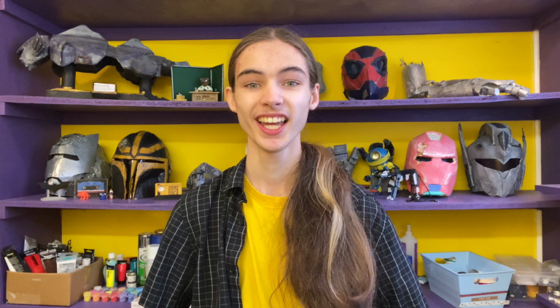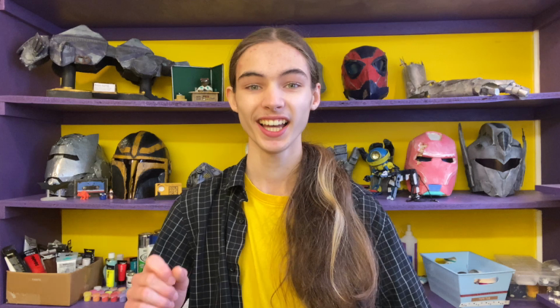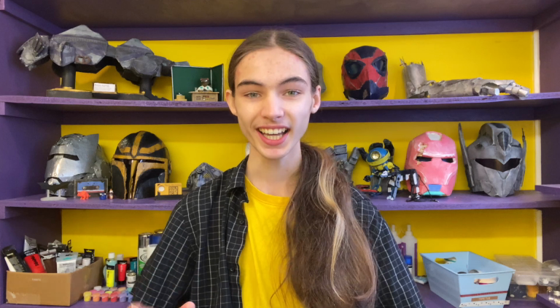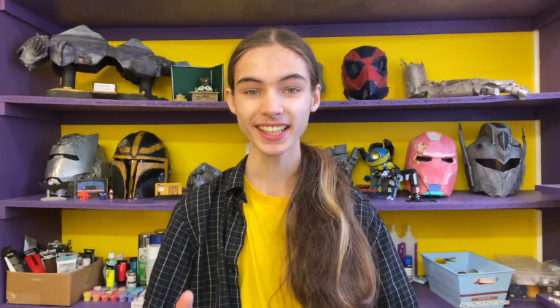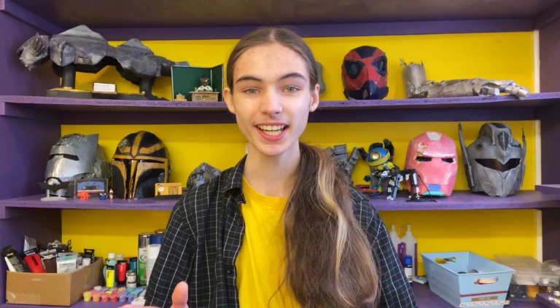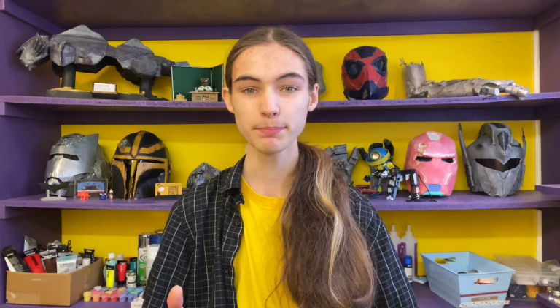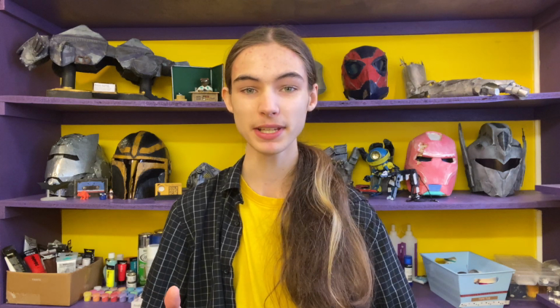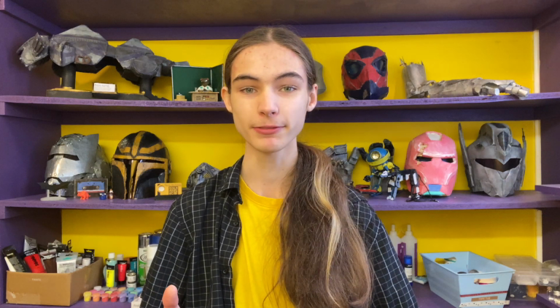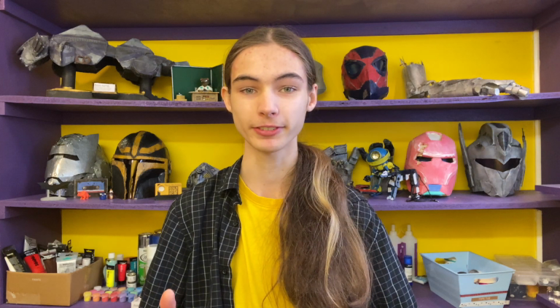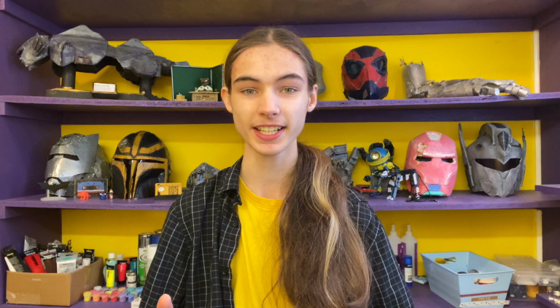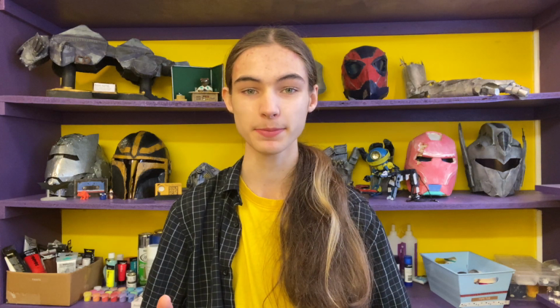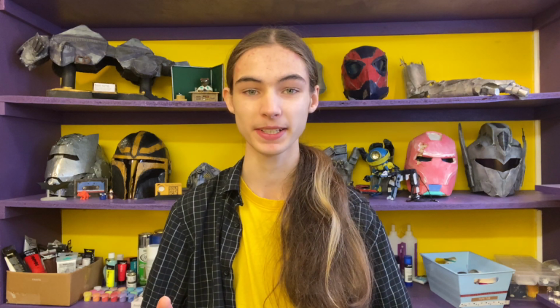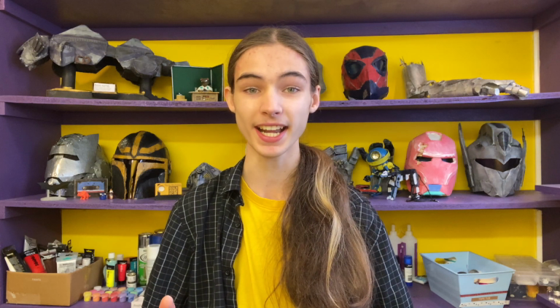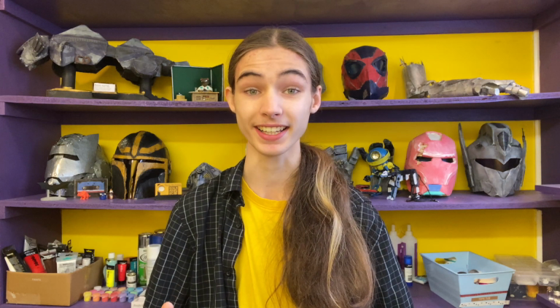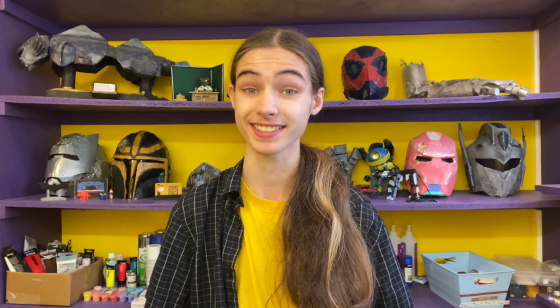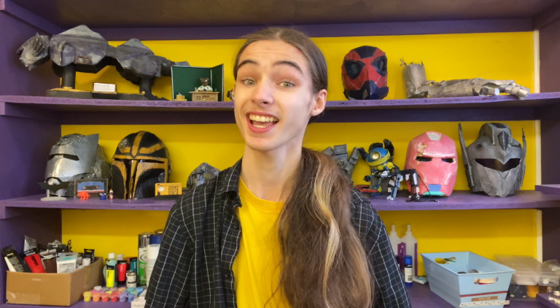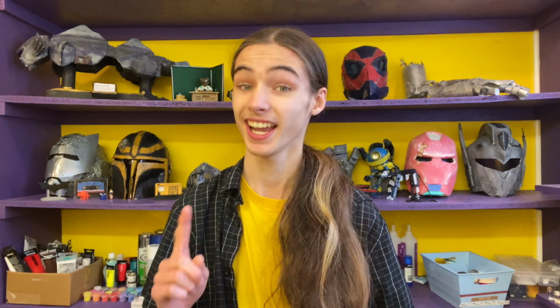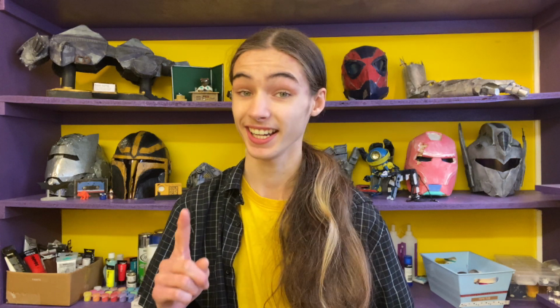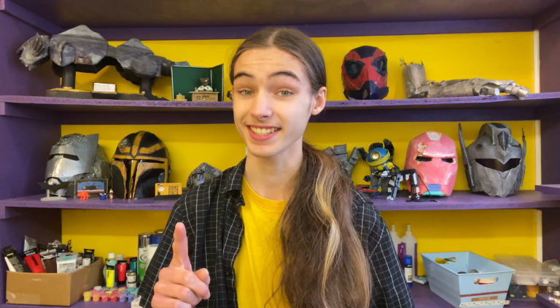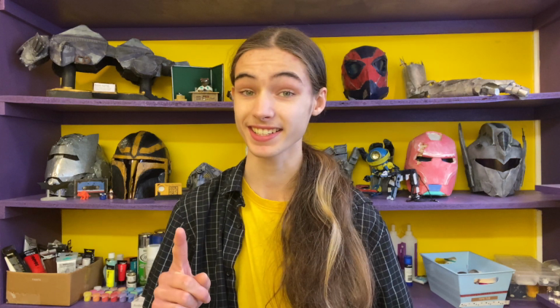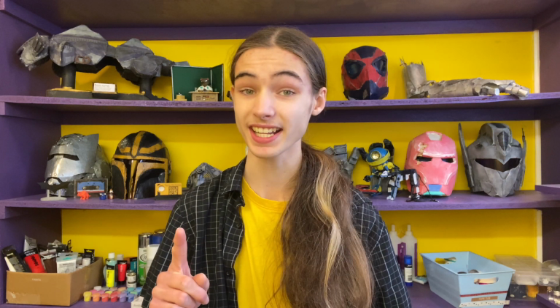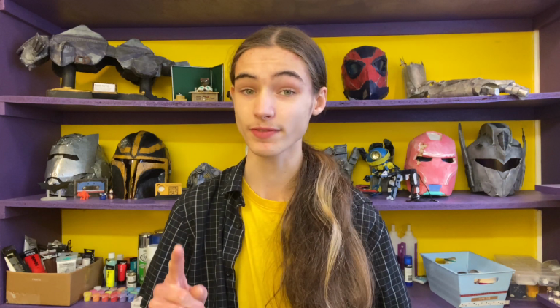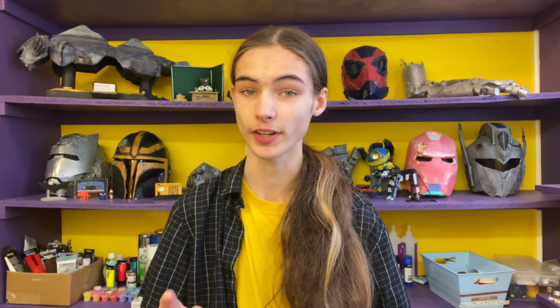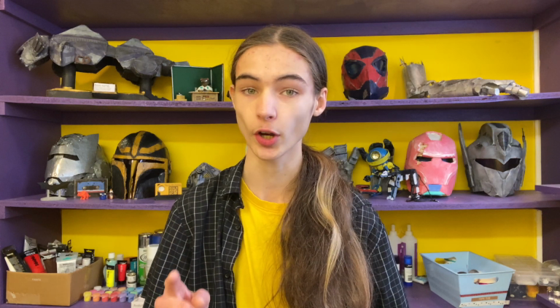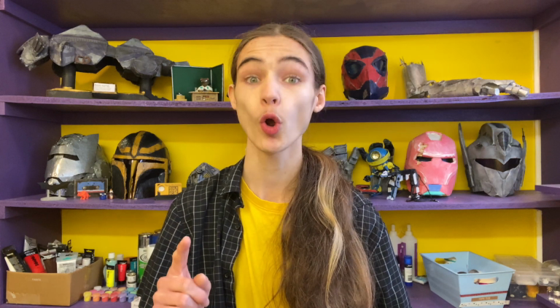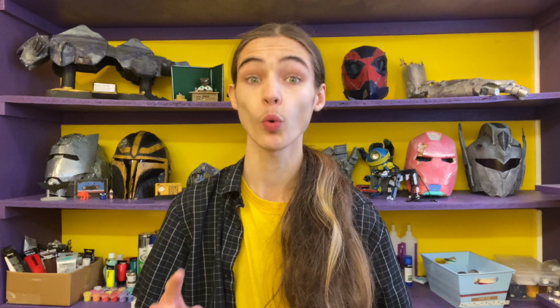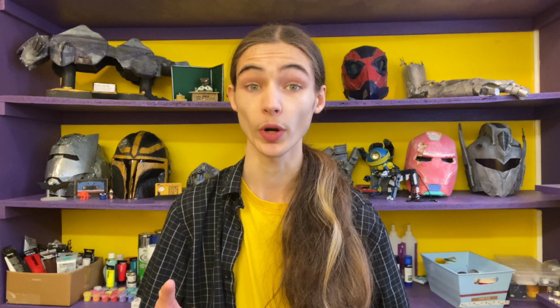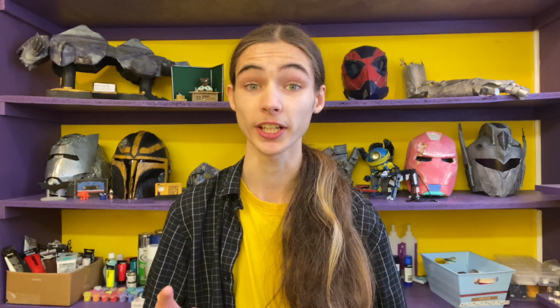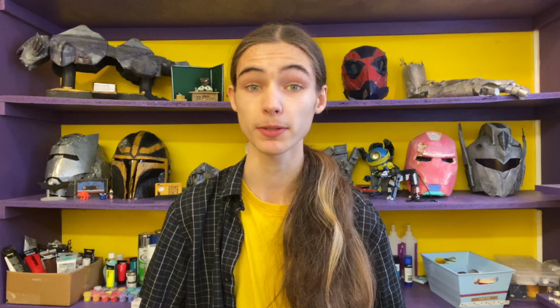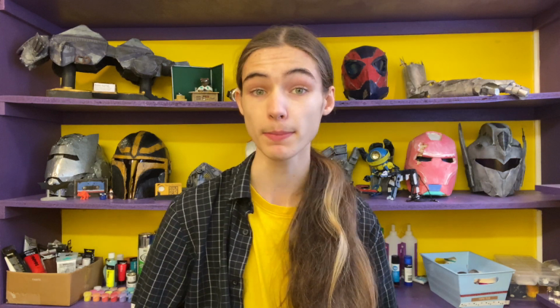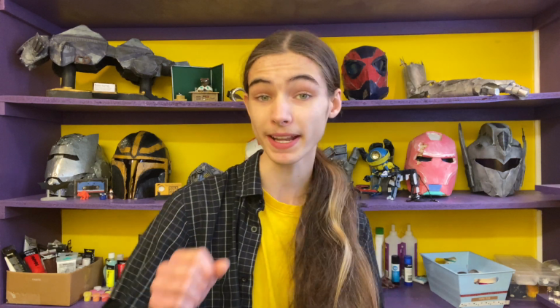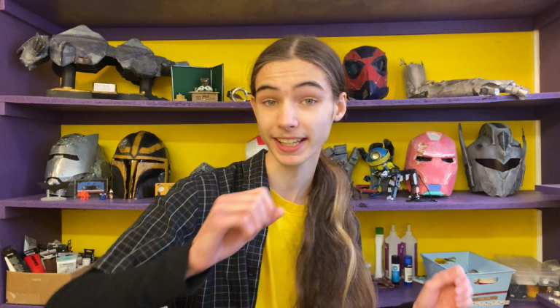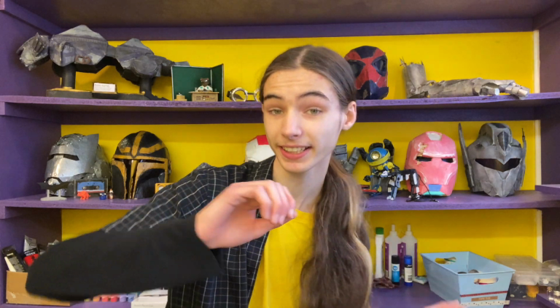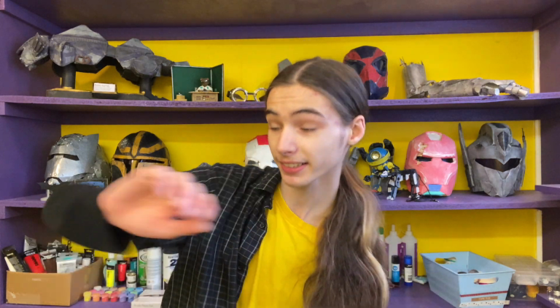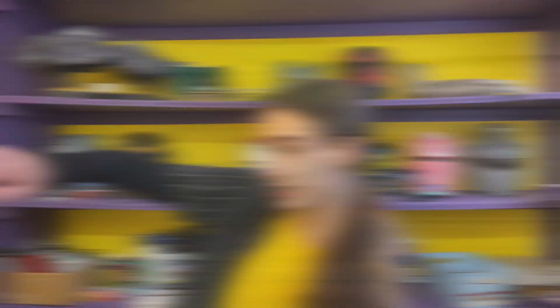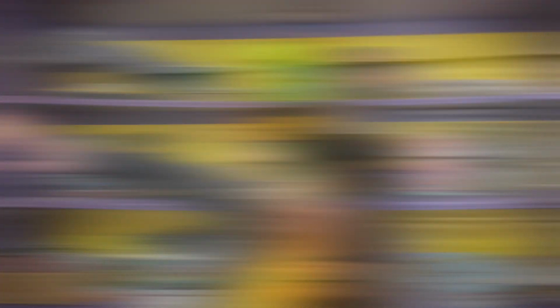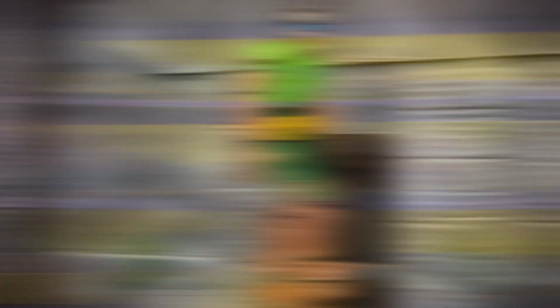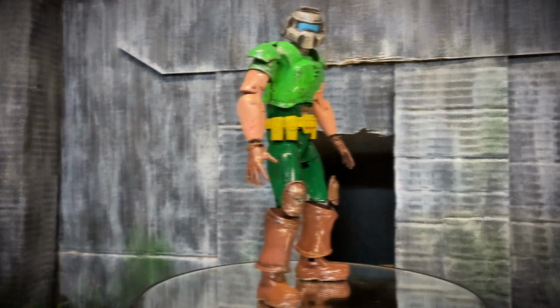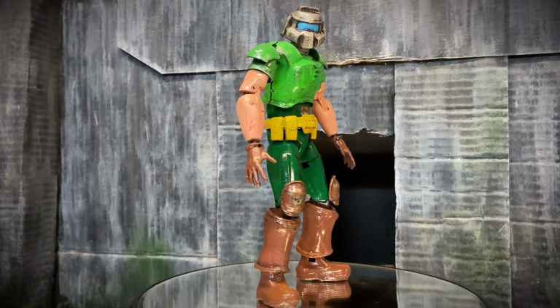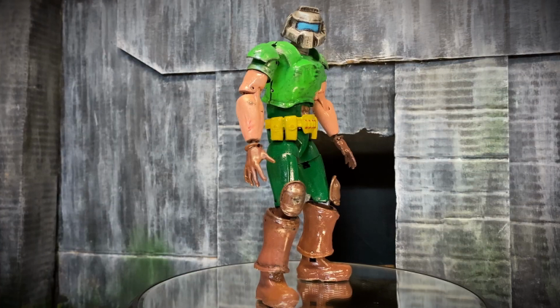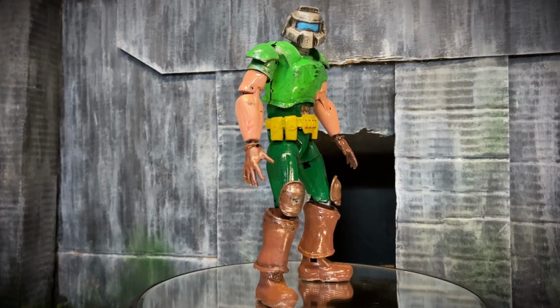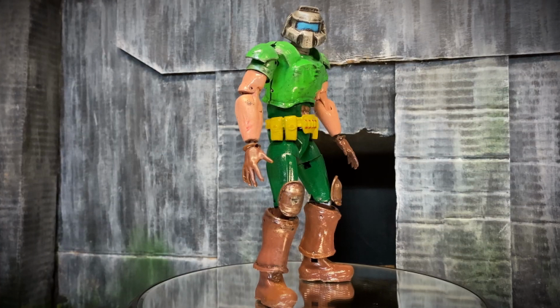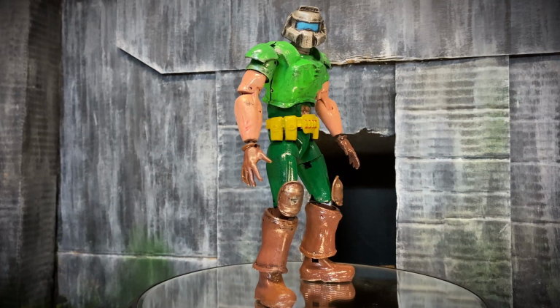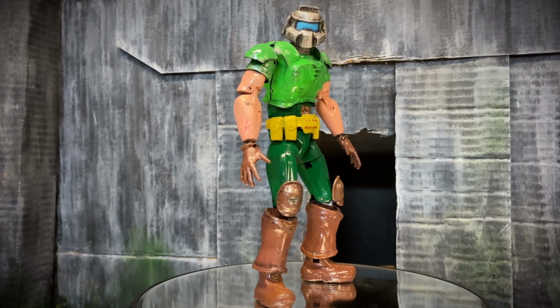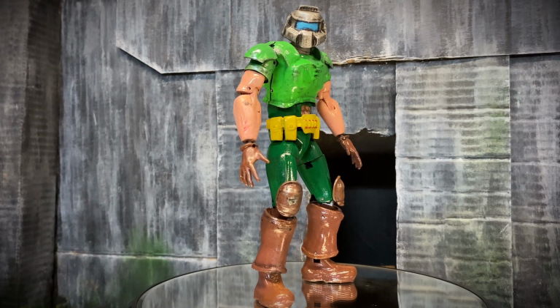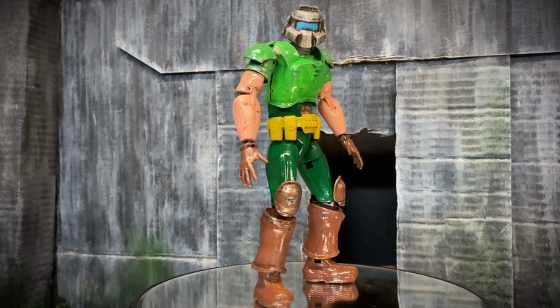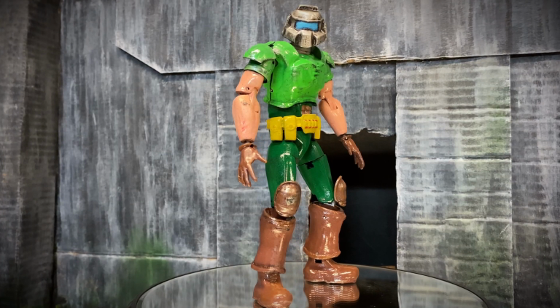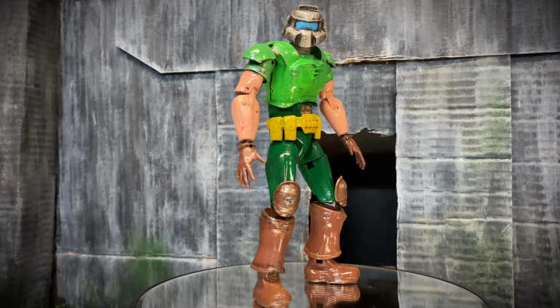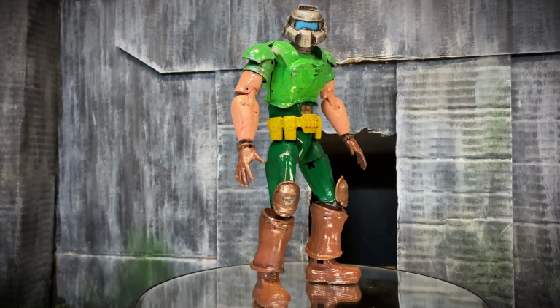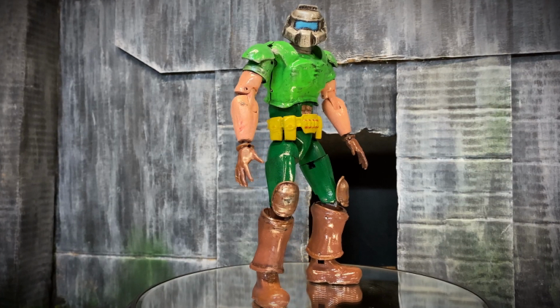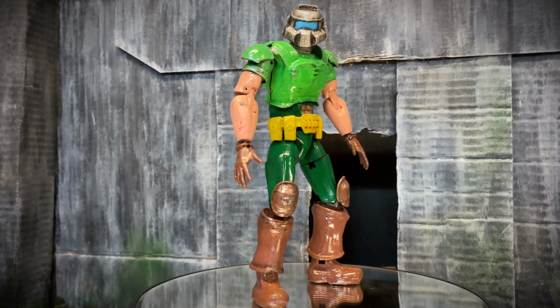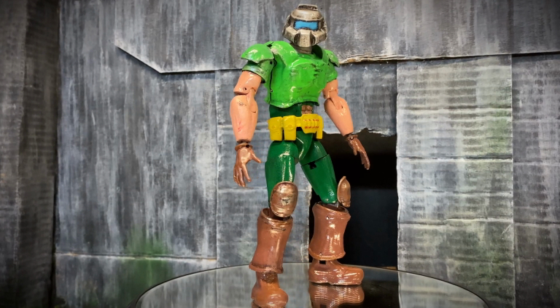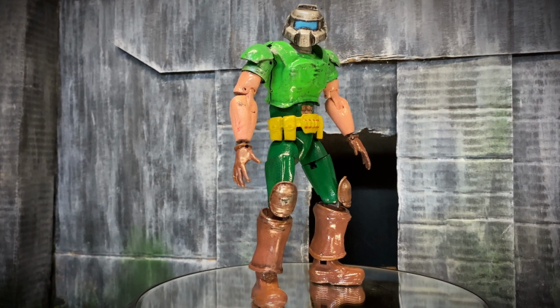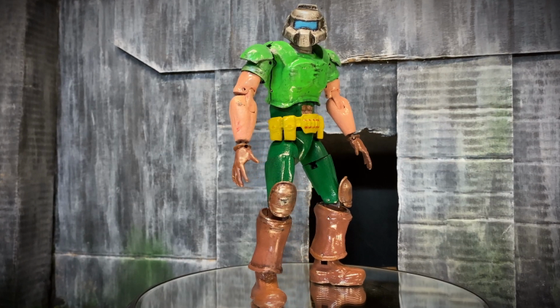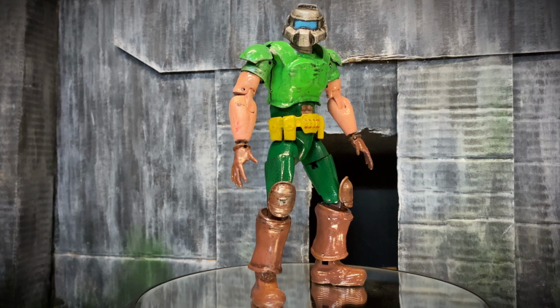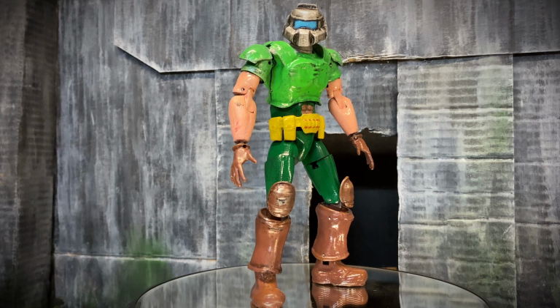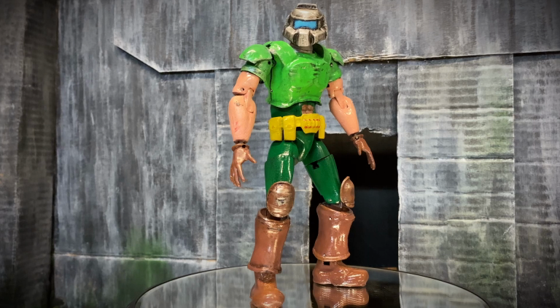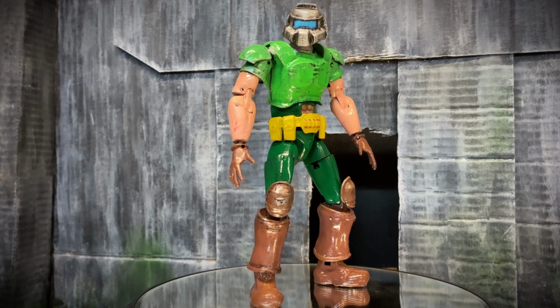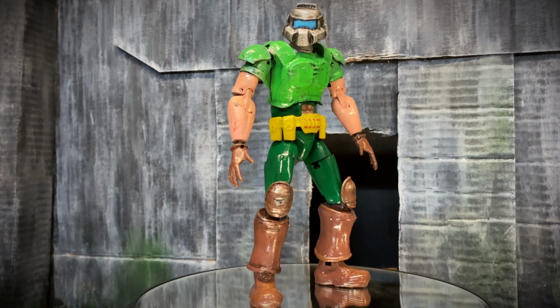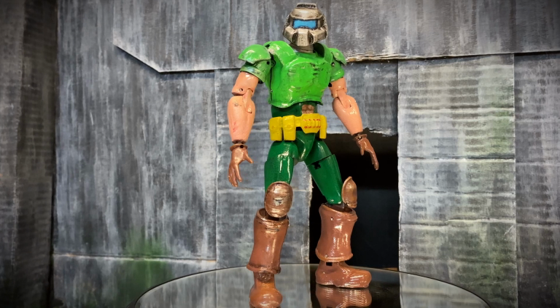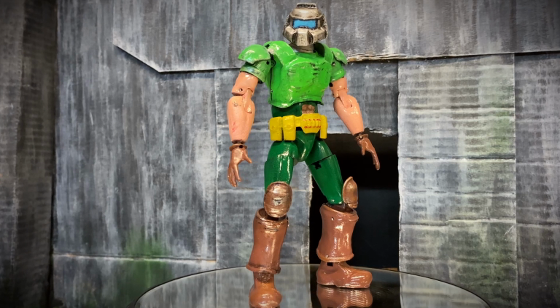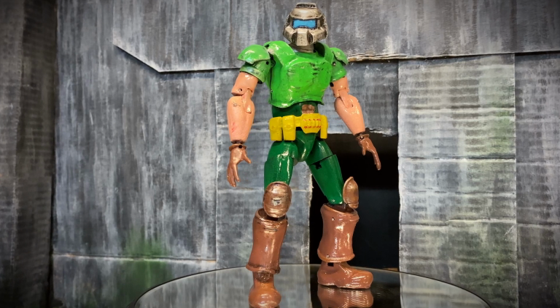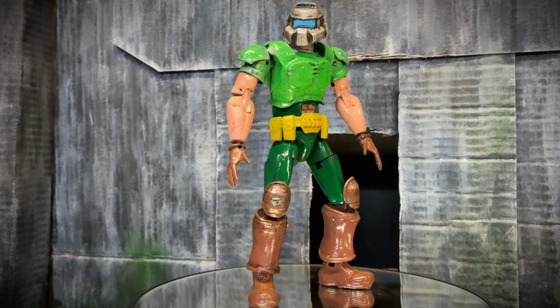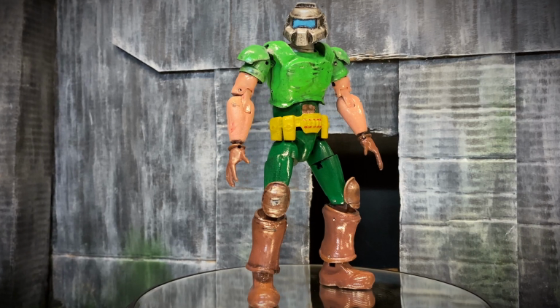Hi, I'm B for Next Mechanics, and in today's video we're going to be making an Articulated 3D Printed Doomguy!